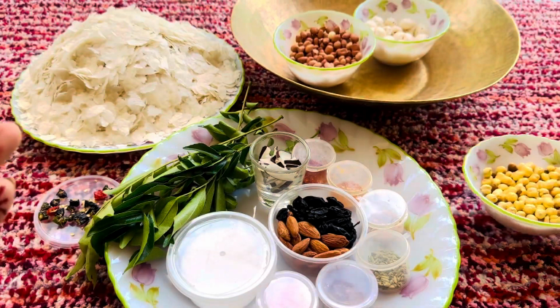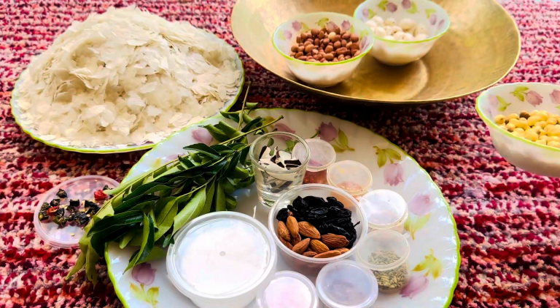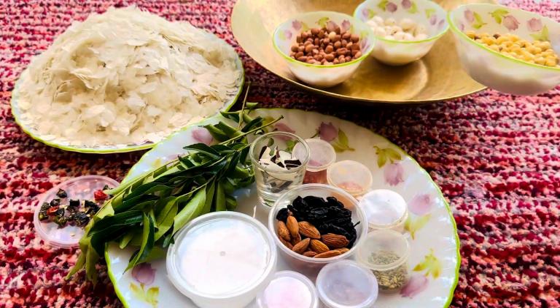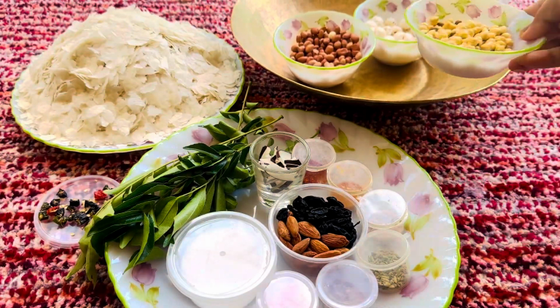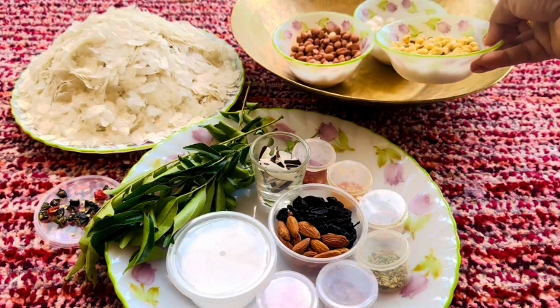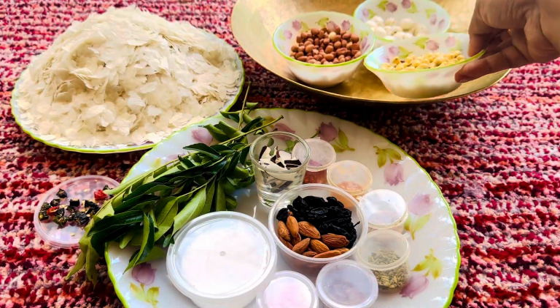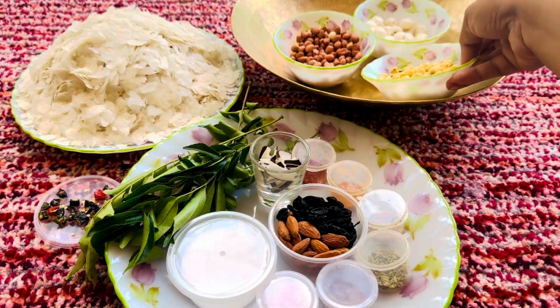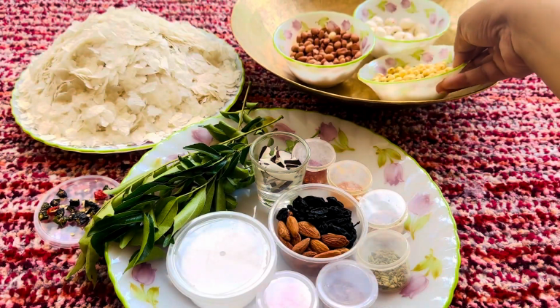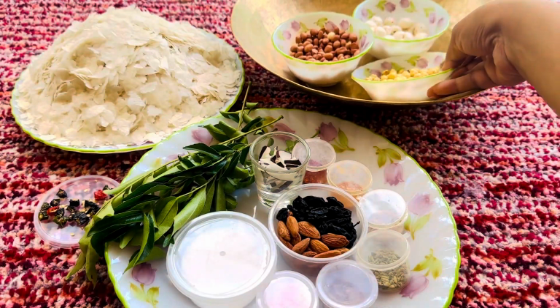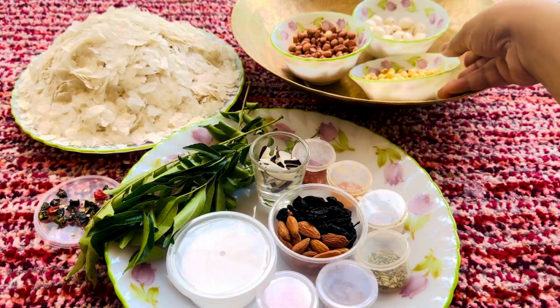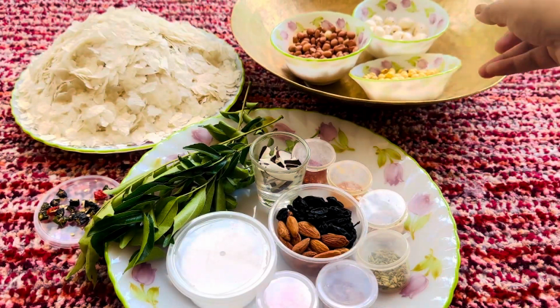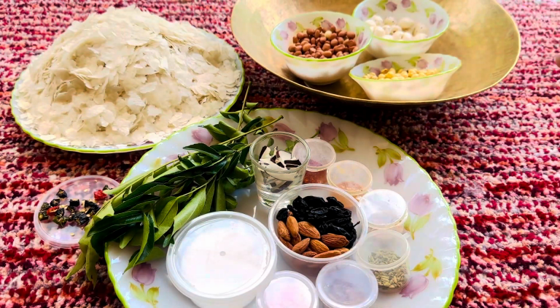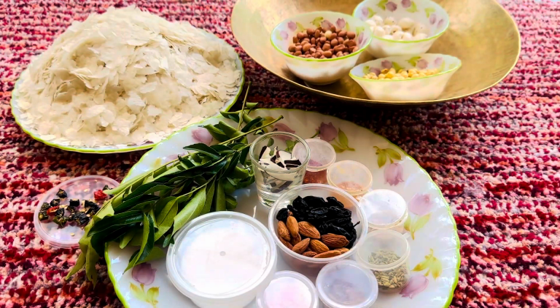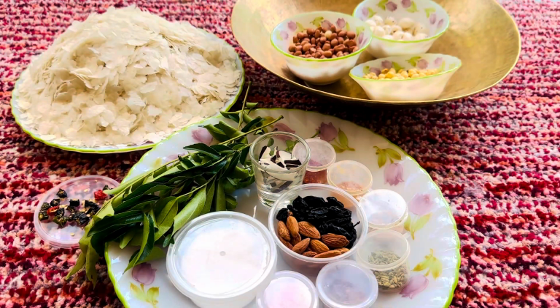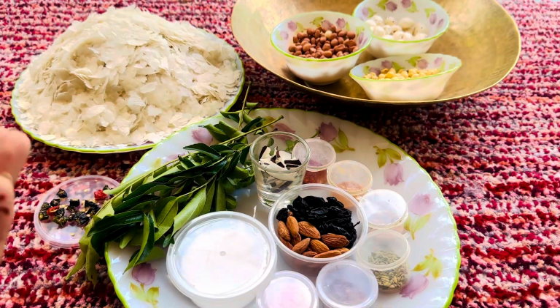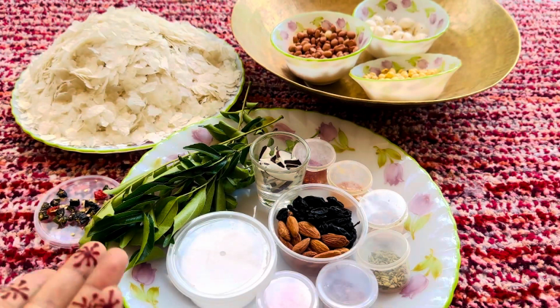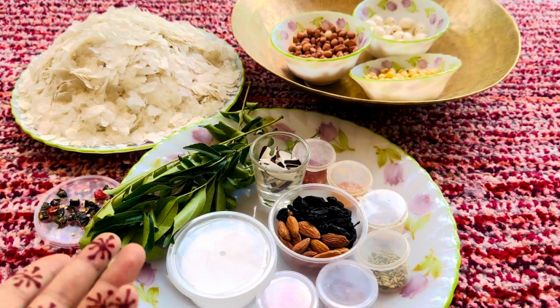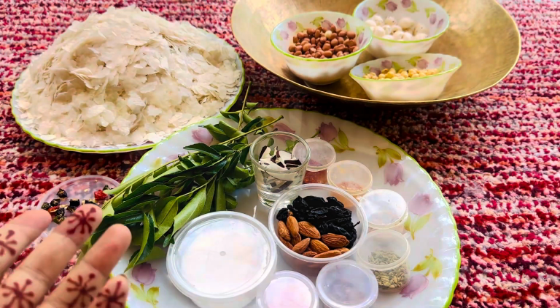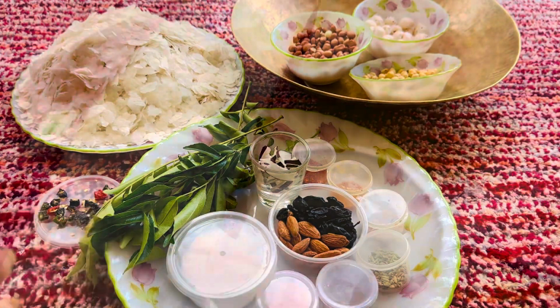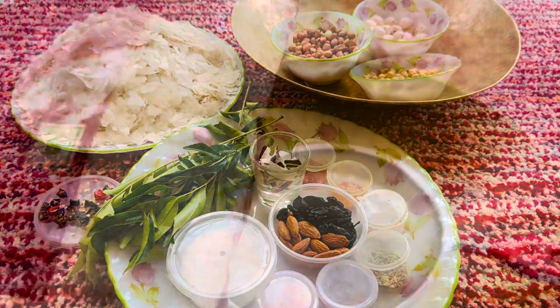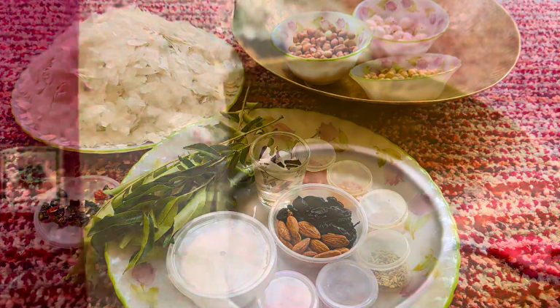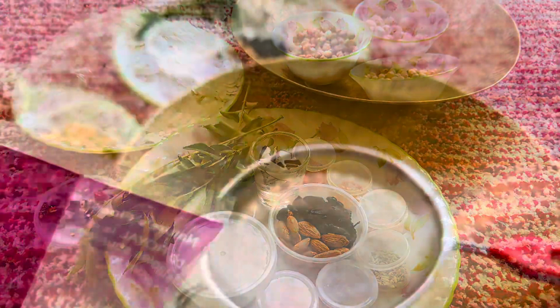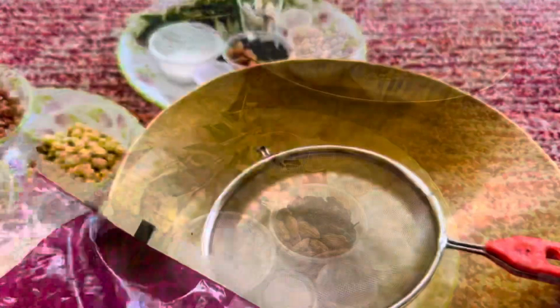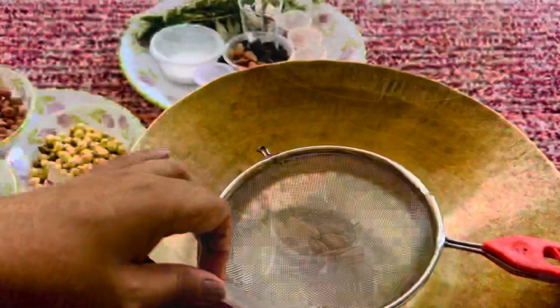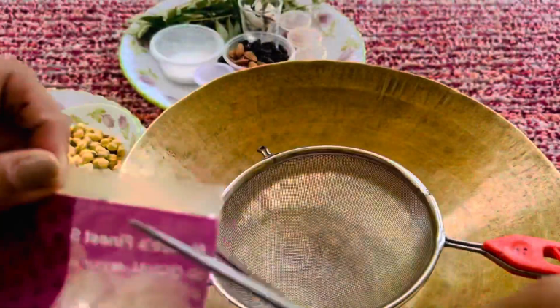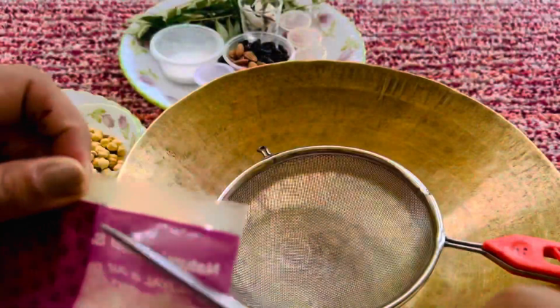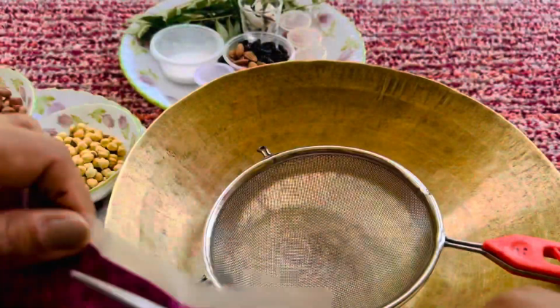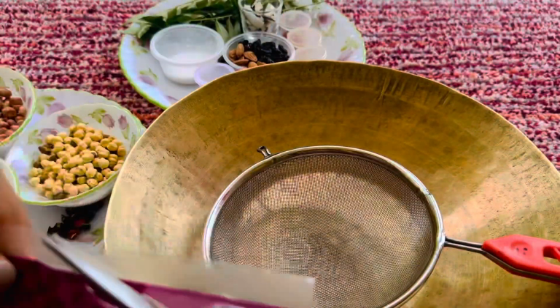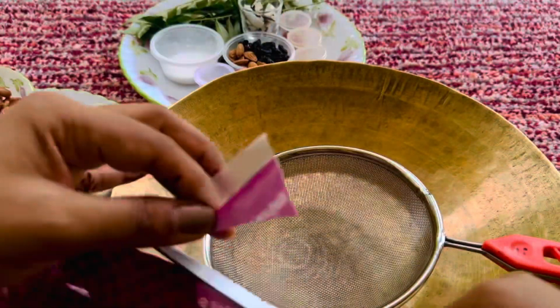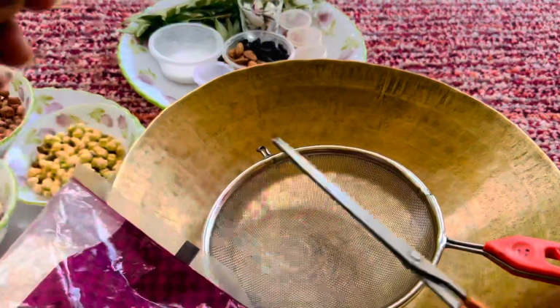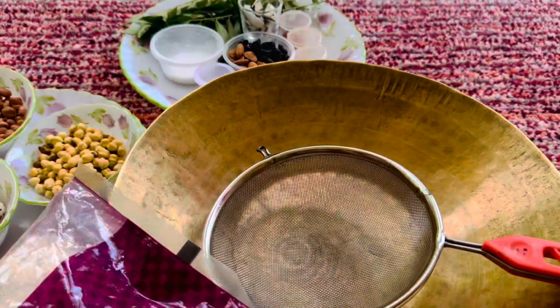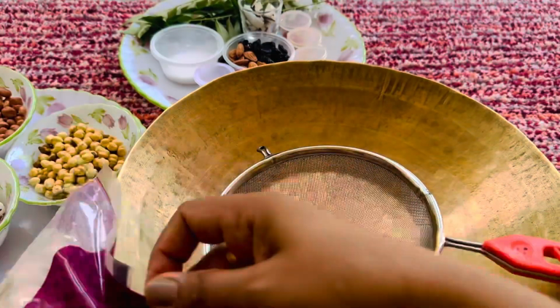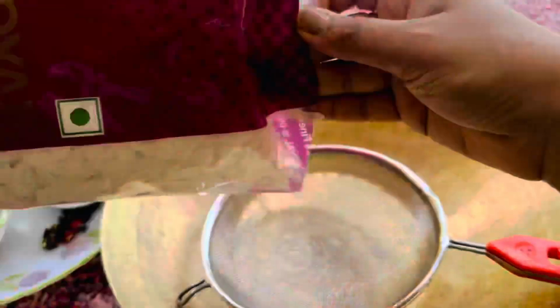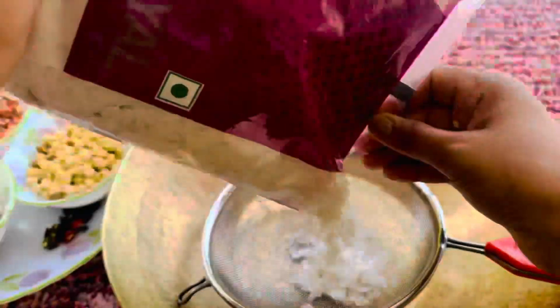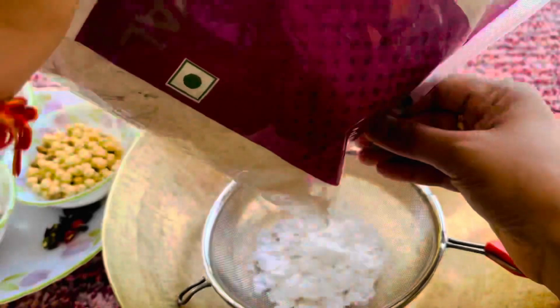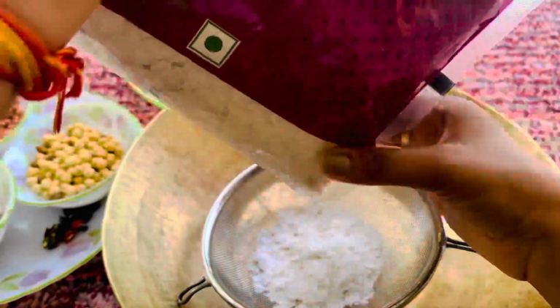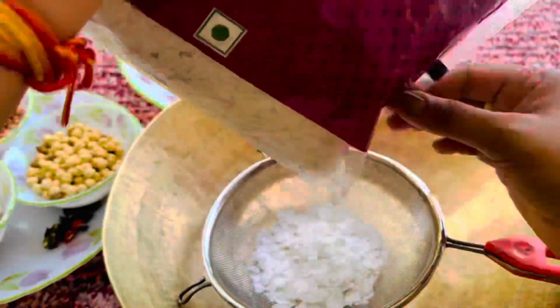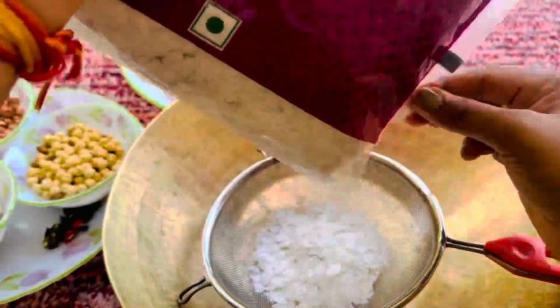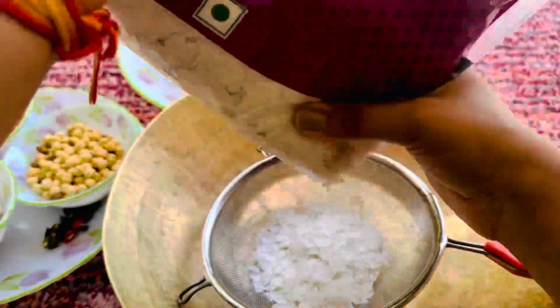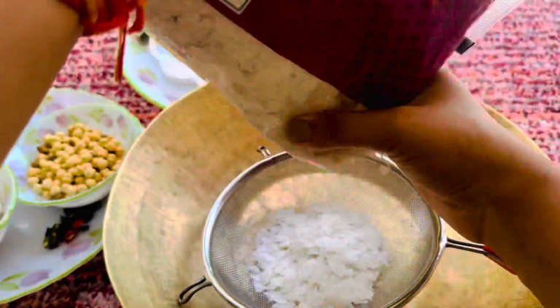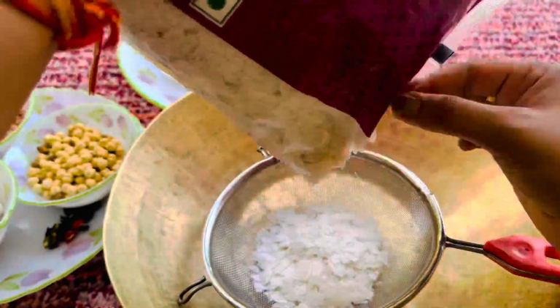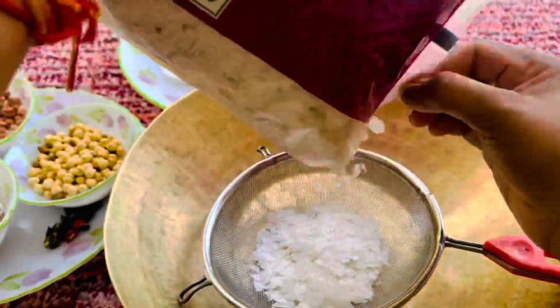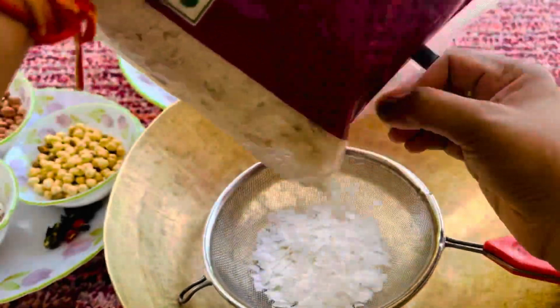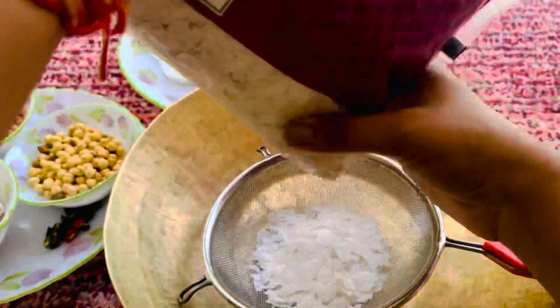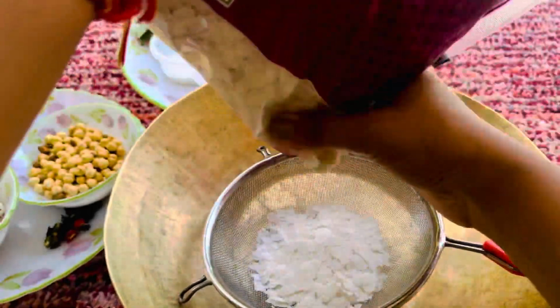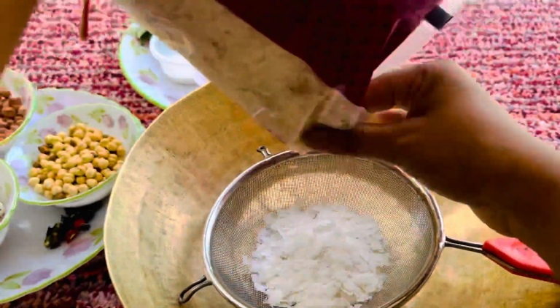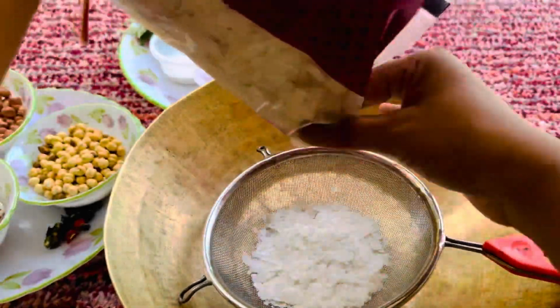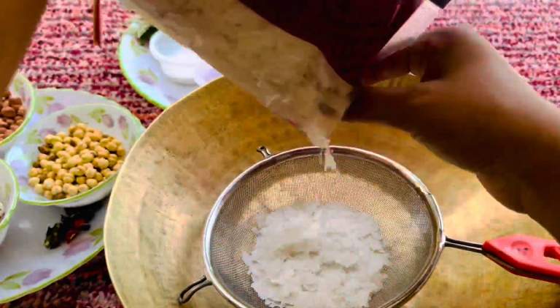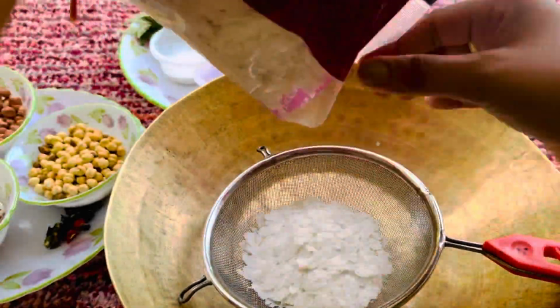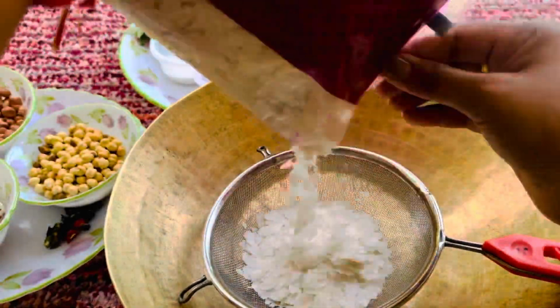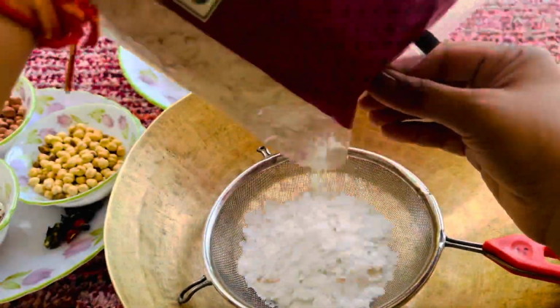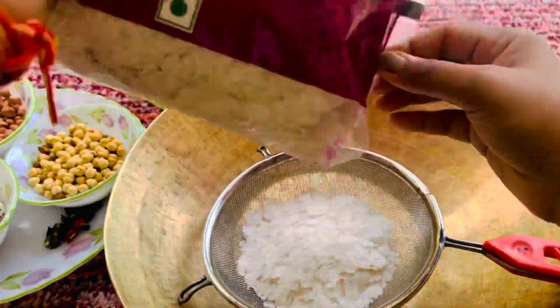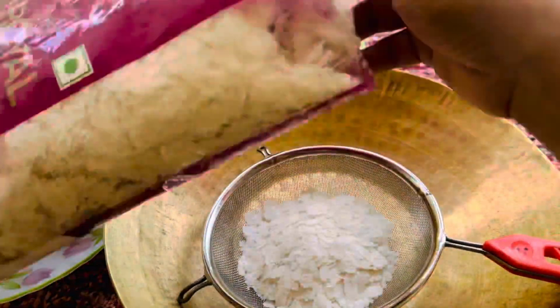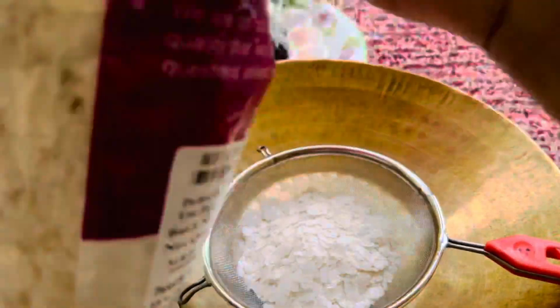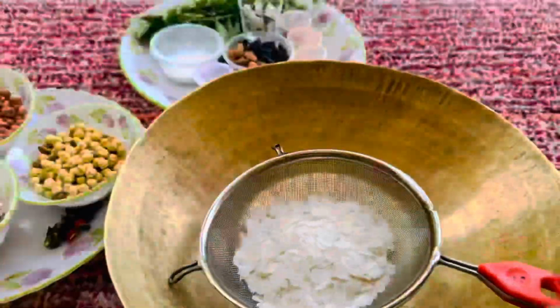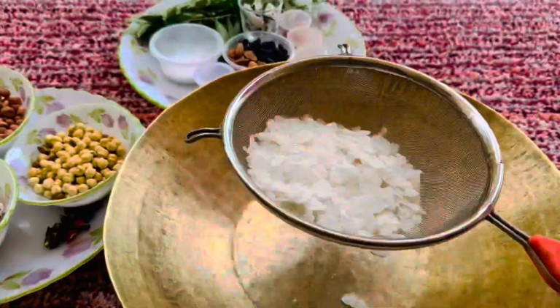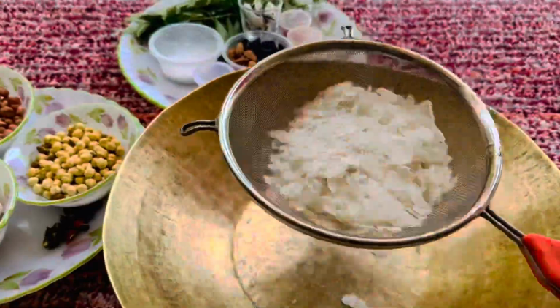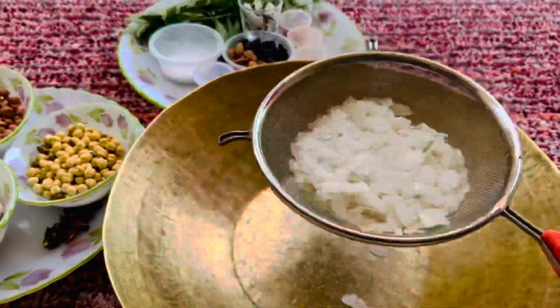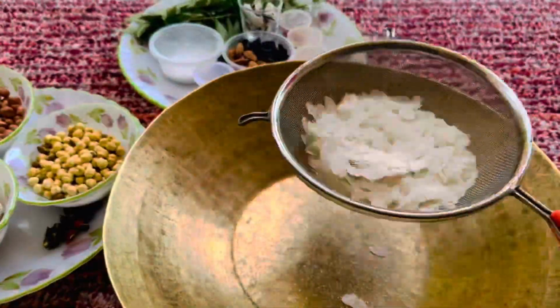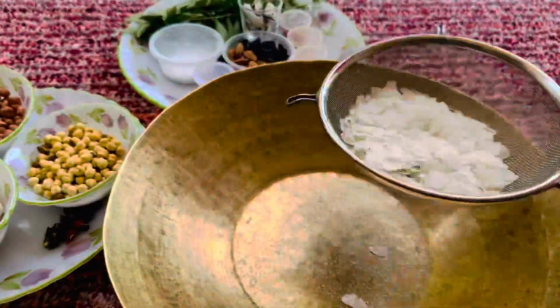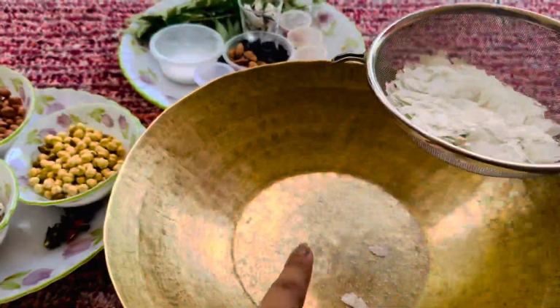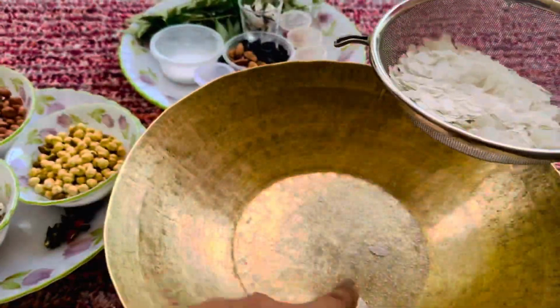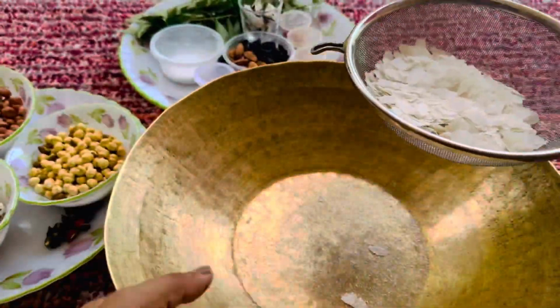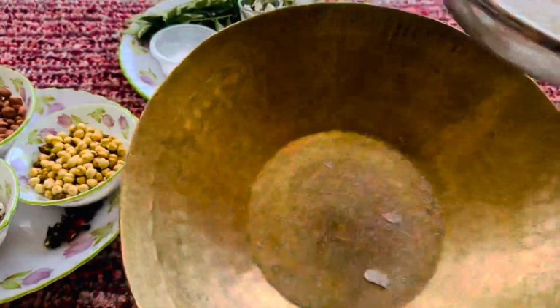You can add and subtract ingredients according to your choice. There are also some powdered spices that I will explain in the next video.